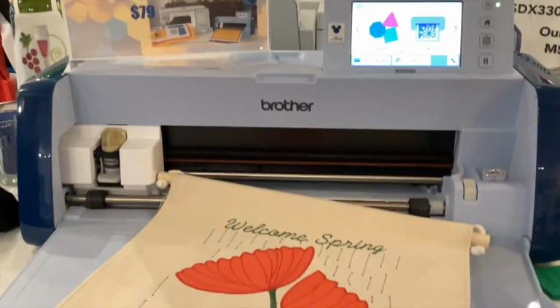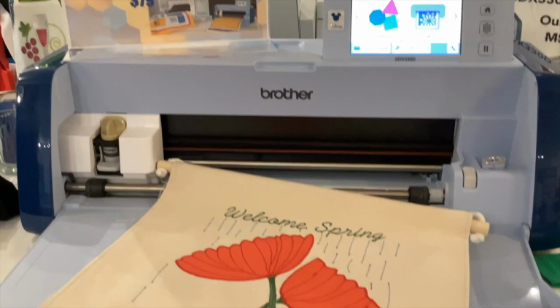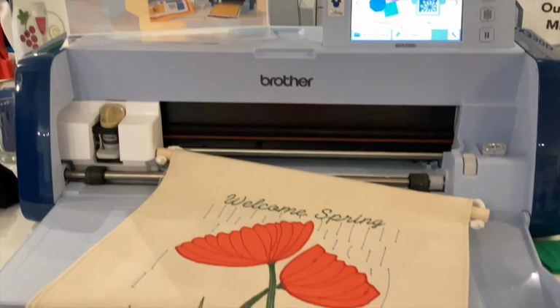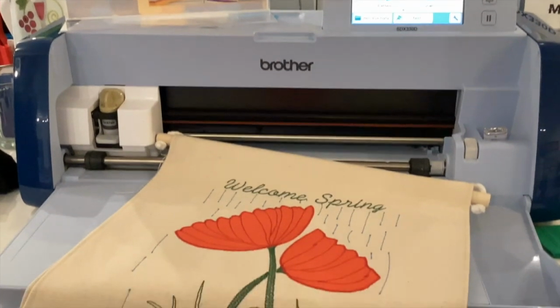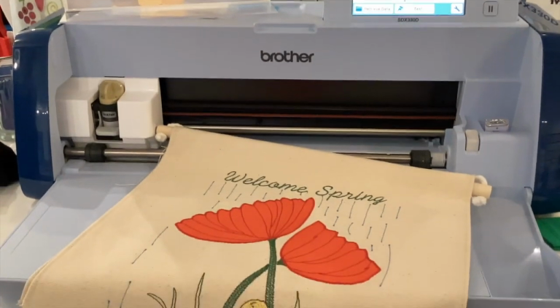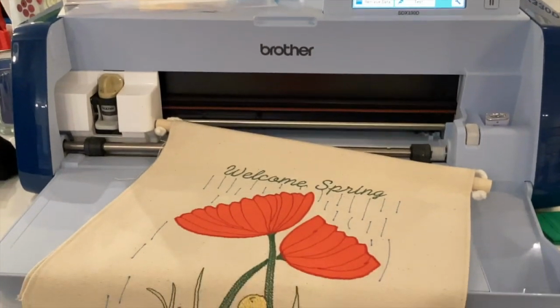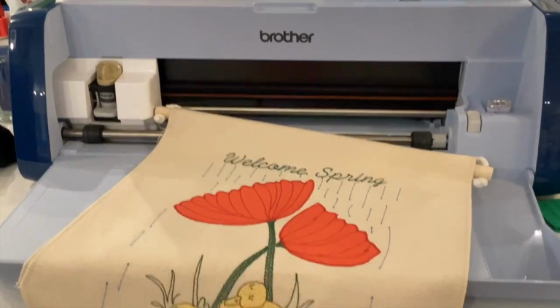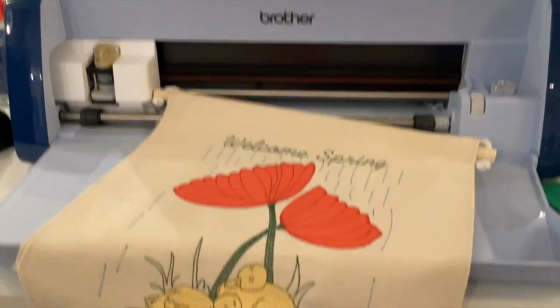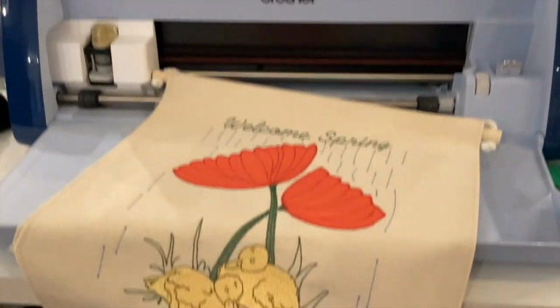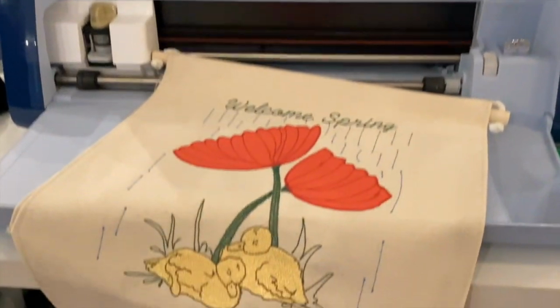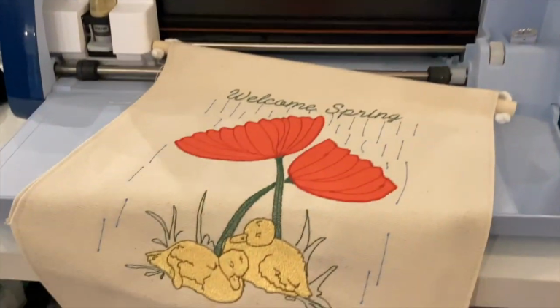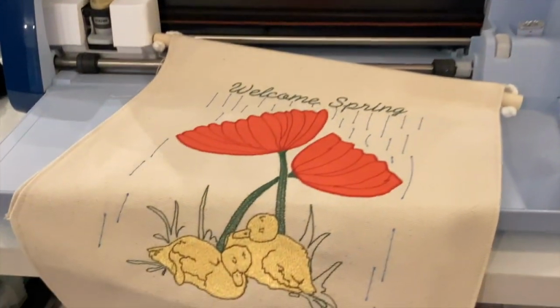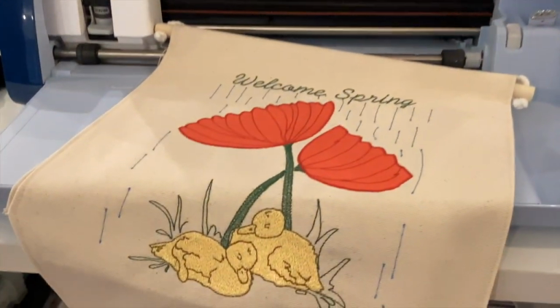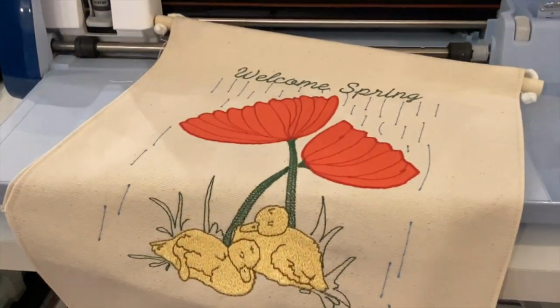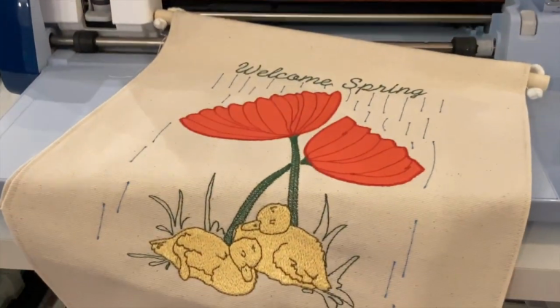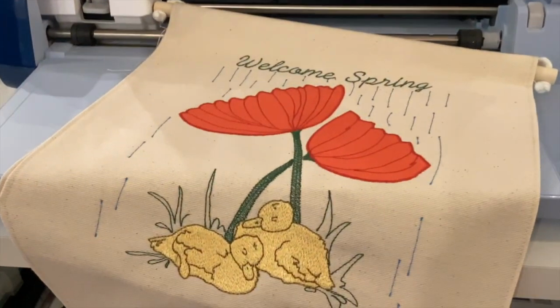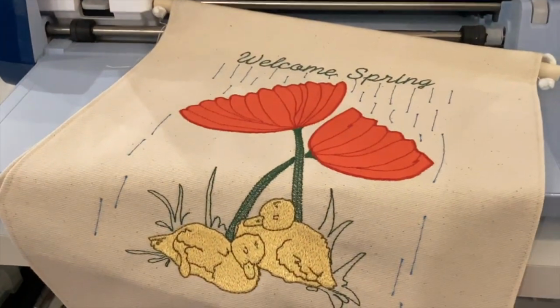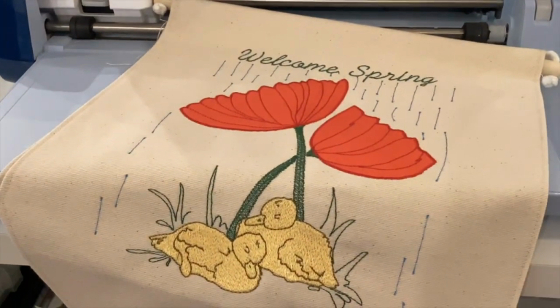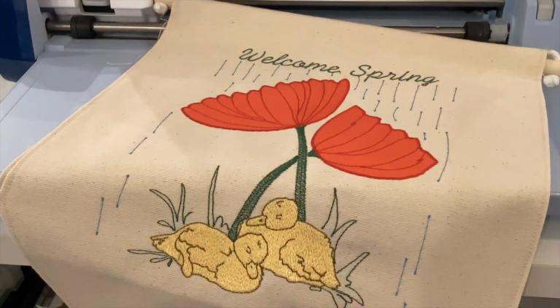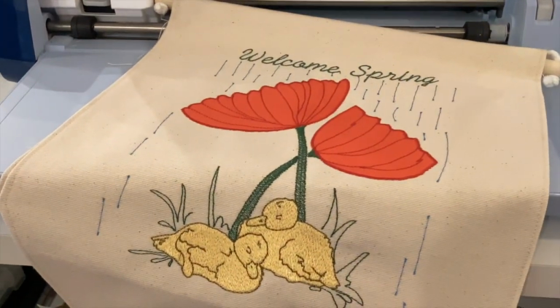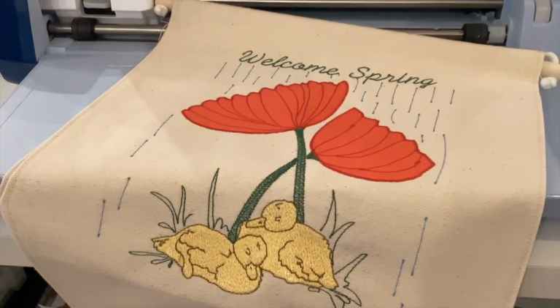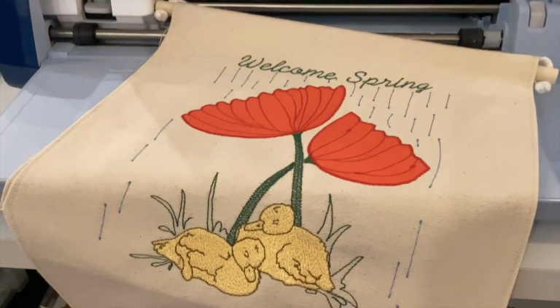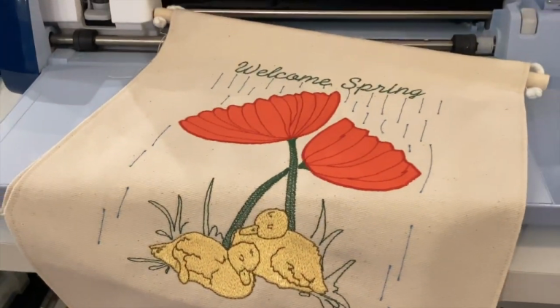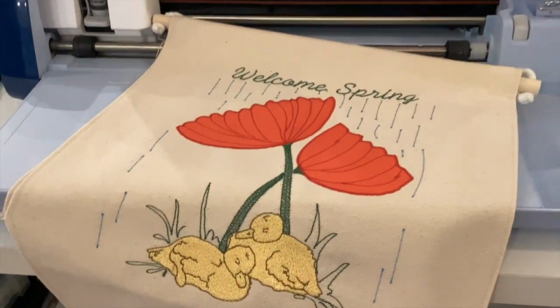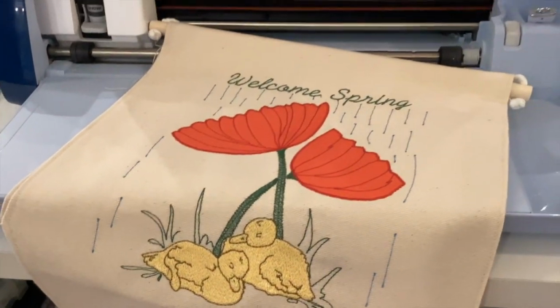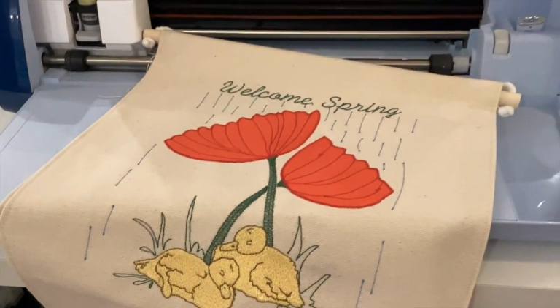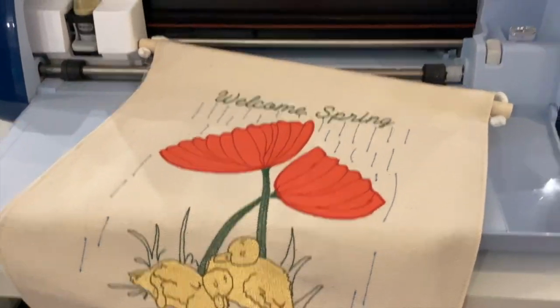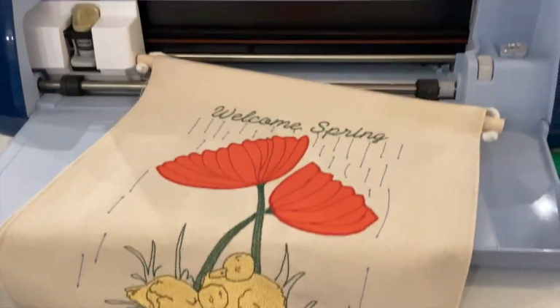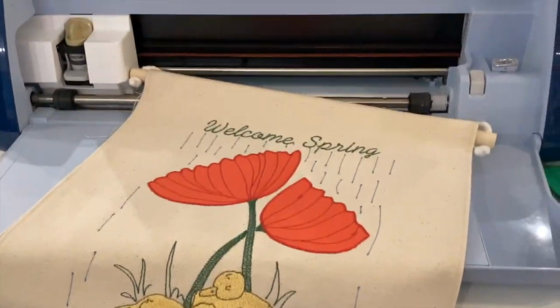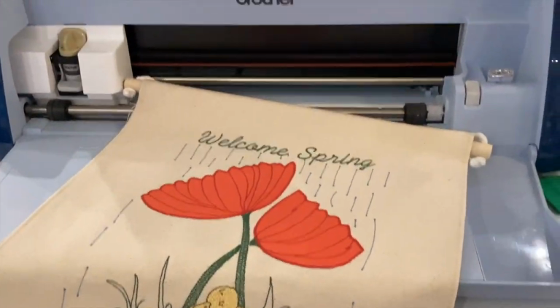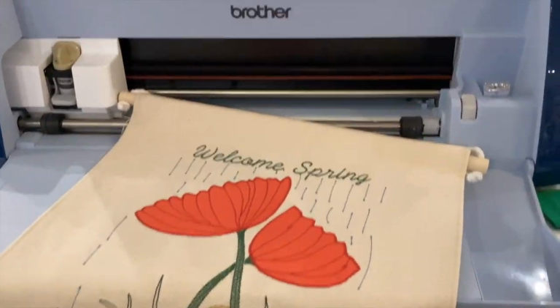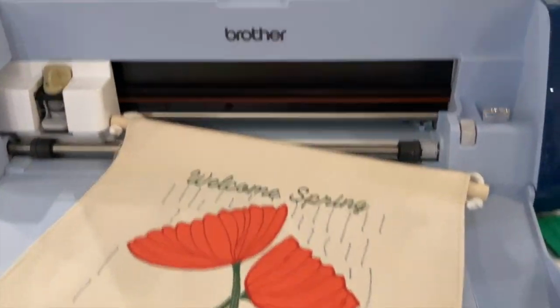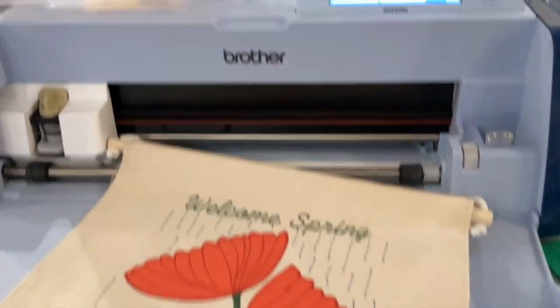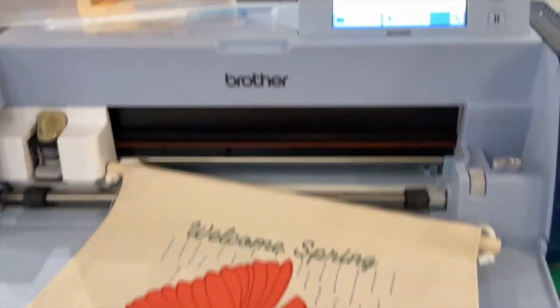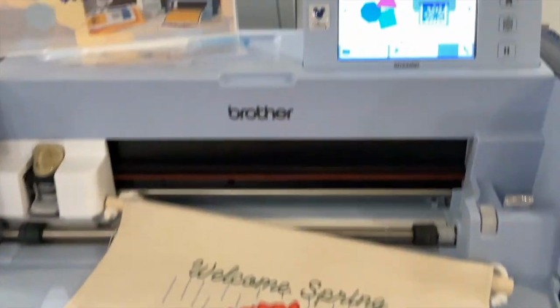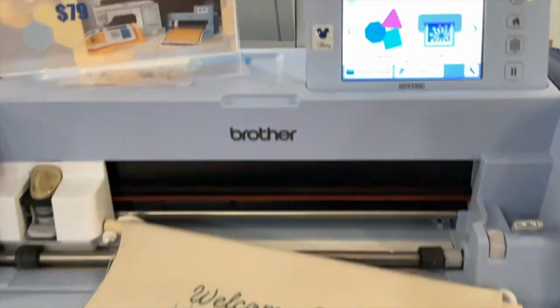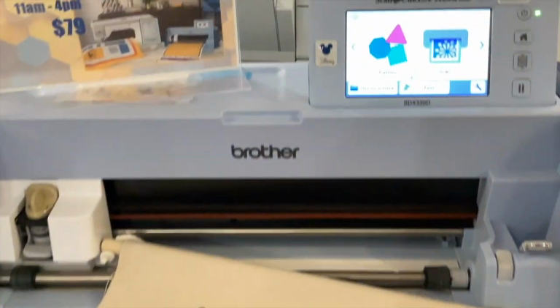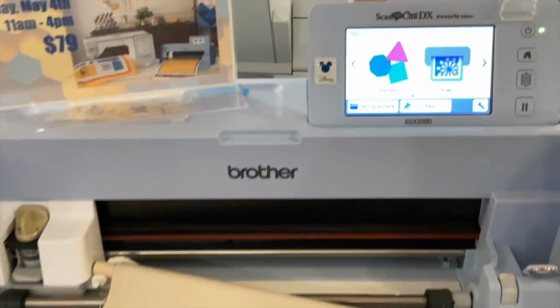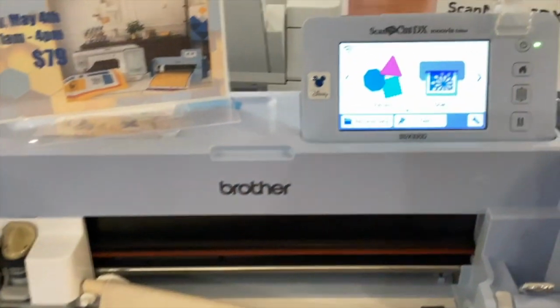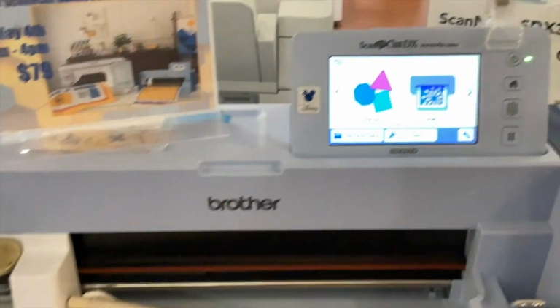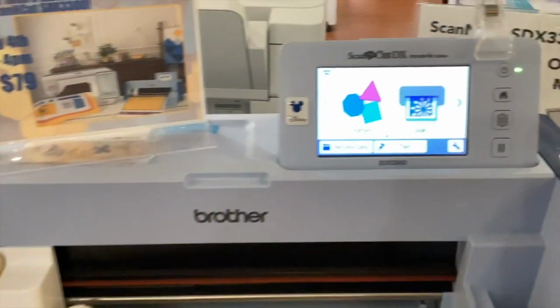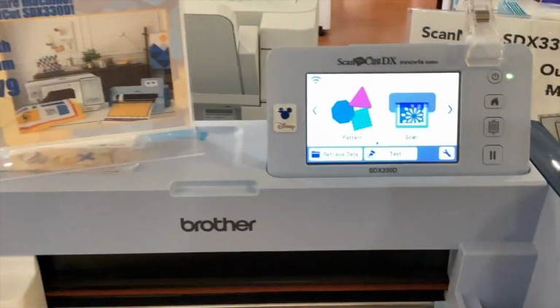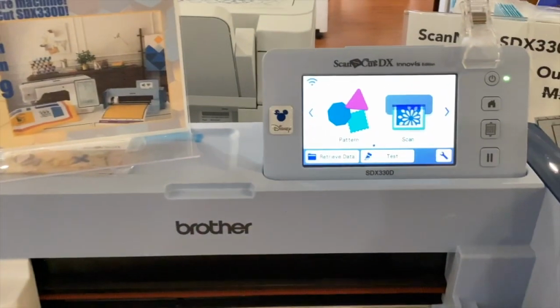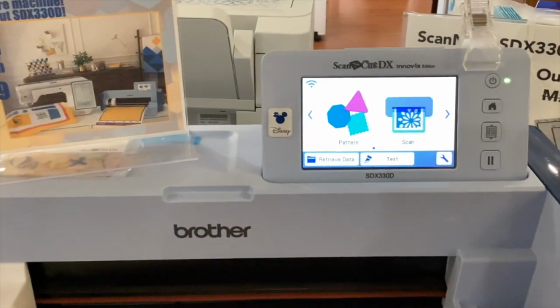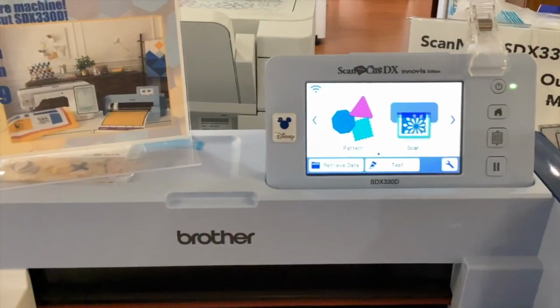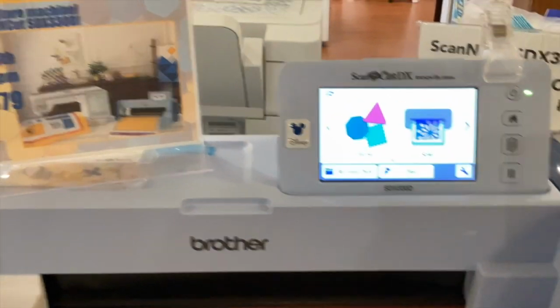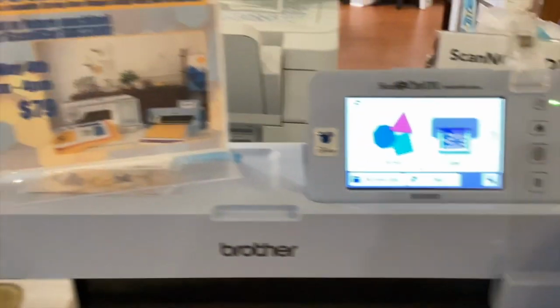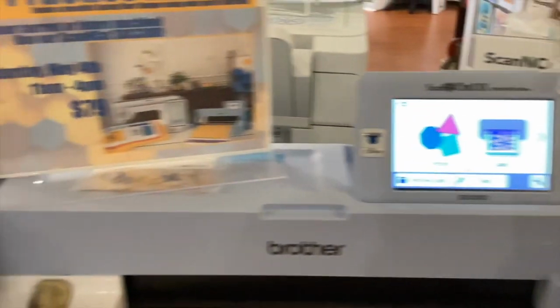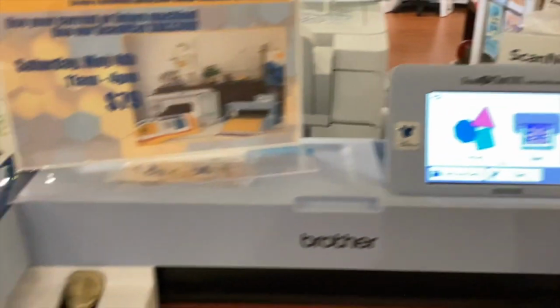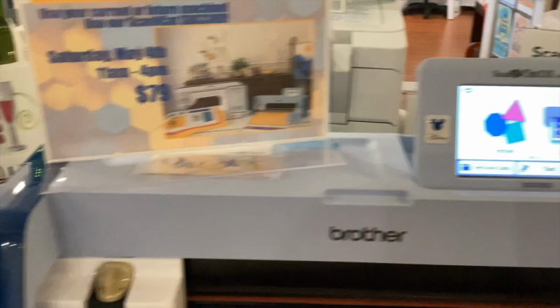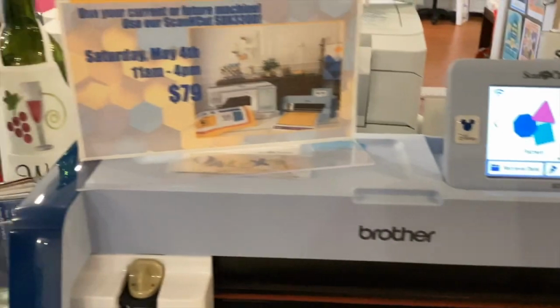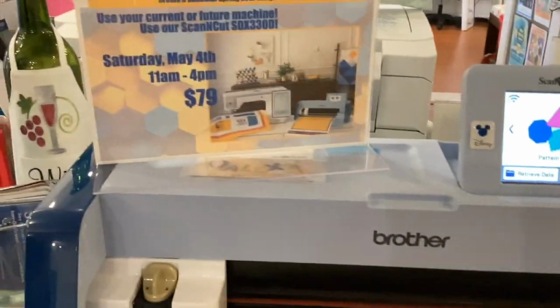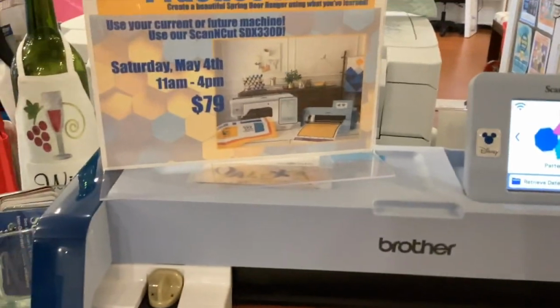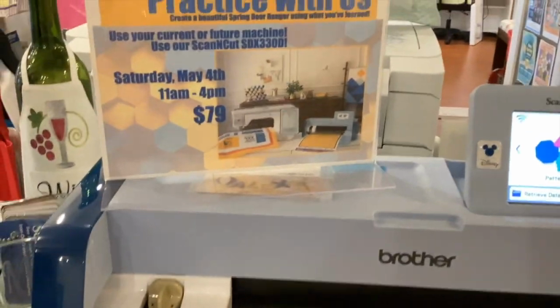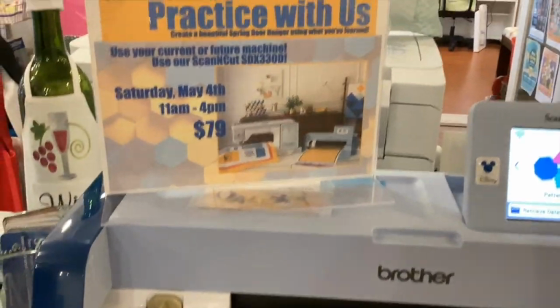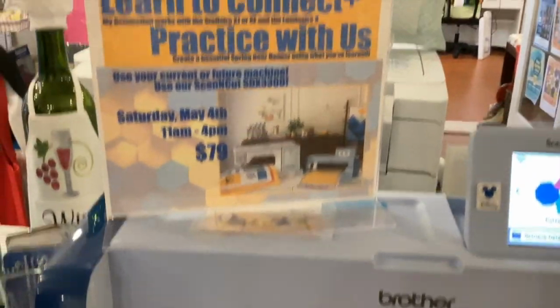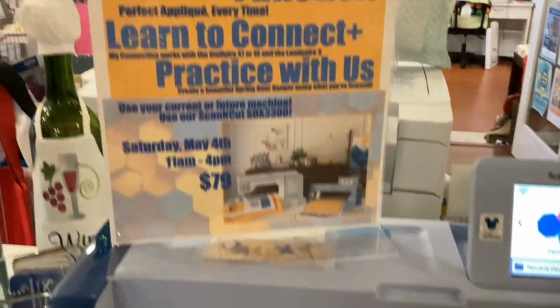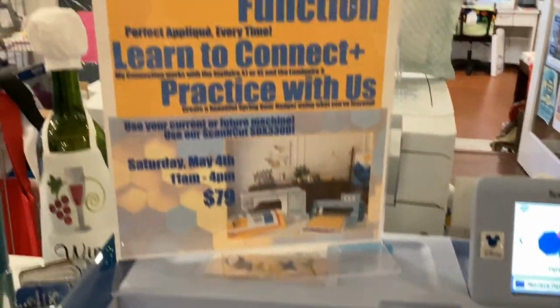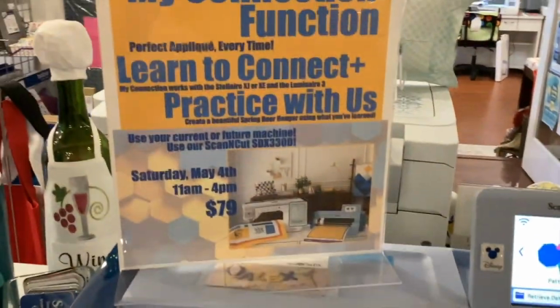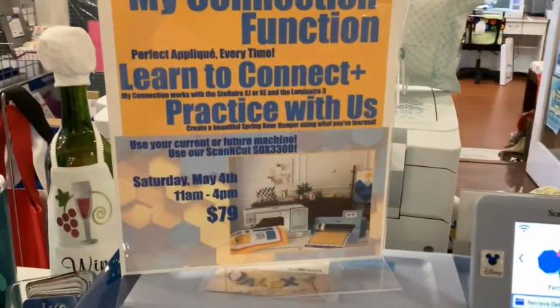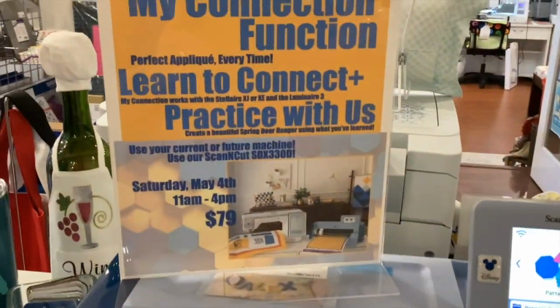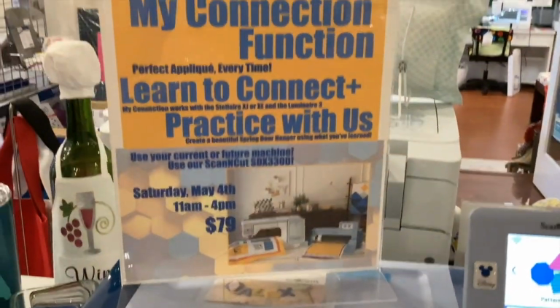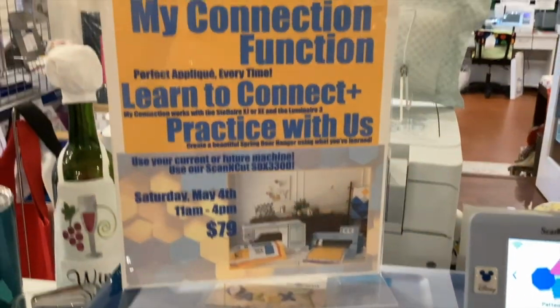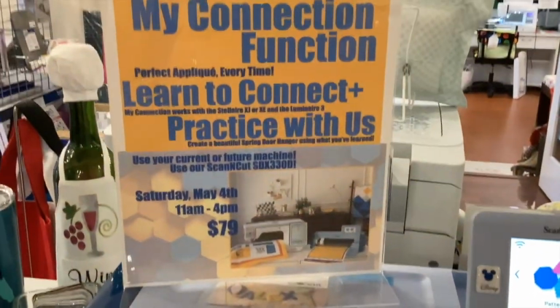Plus, as an attendee, you have the chance to win your own brand new Scannicut. Come see us!